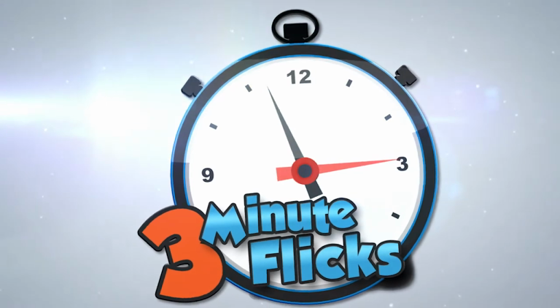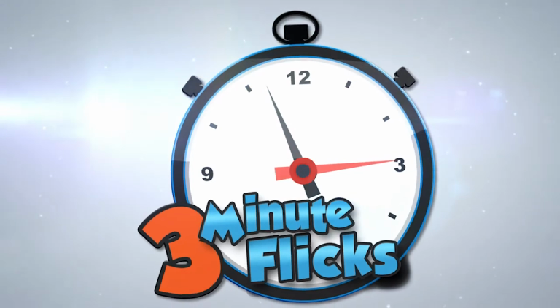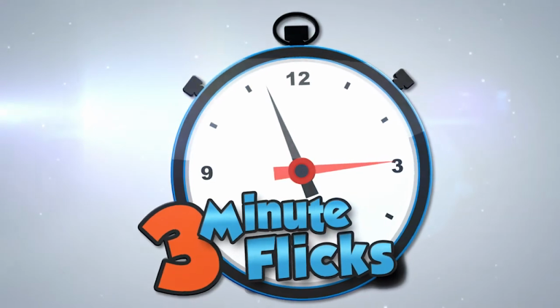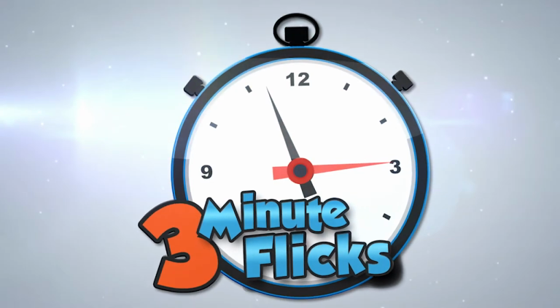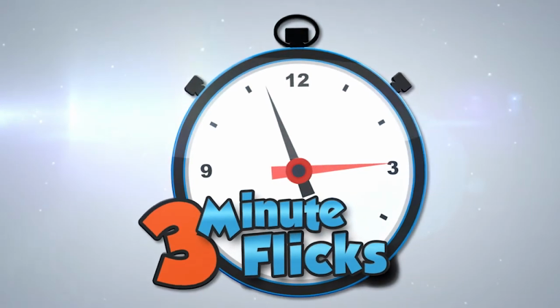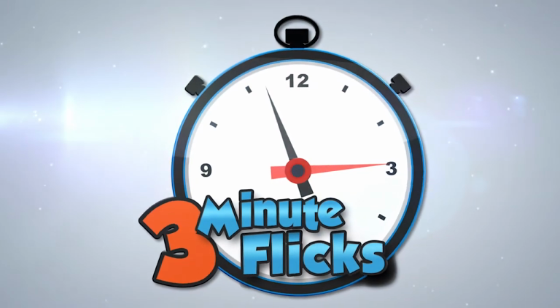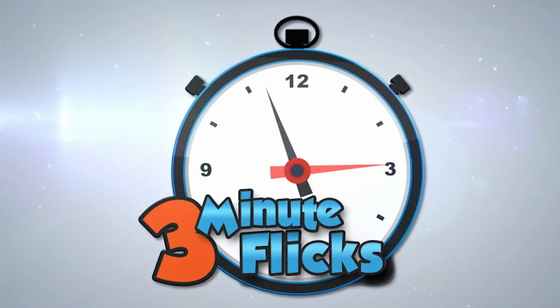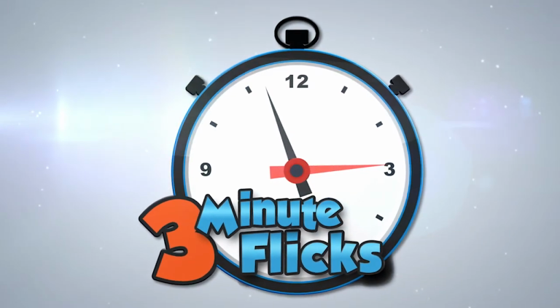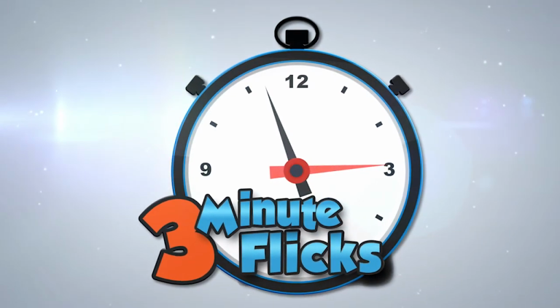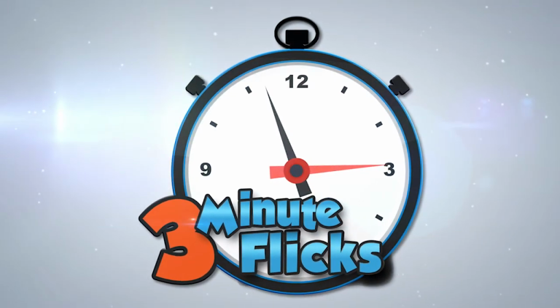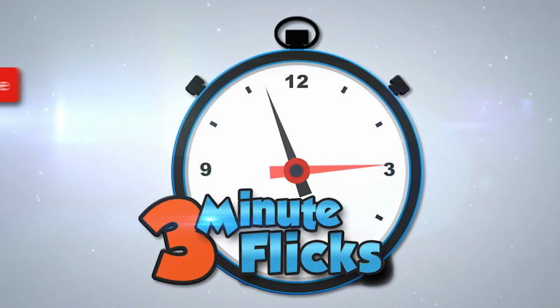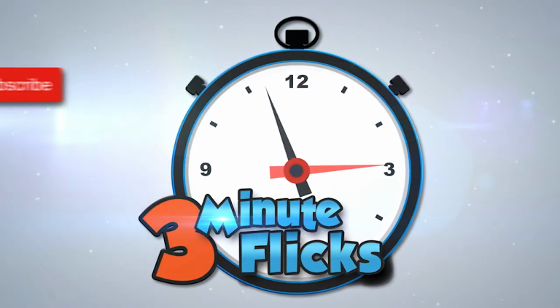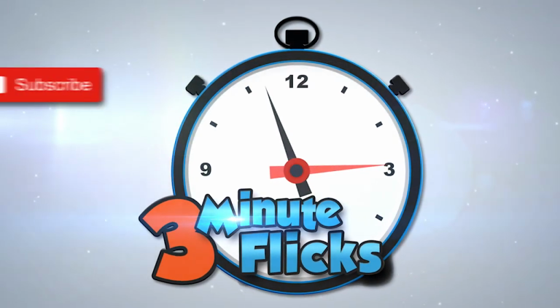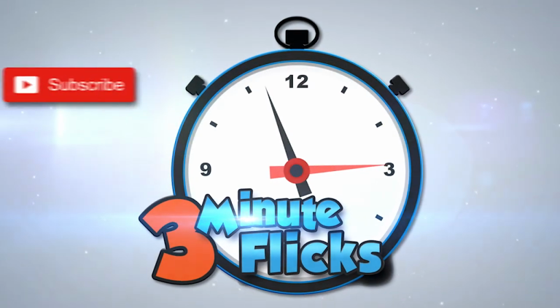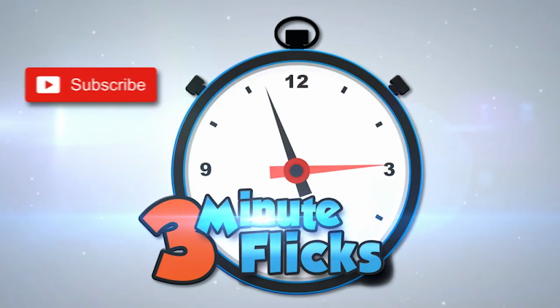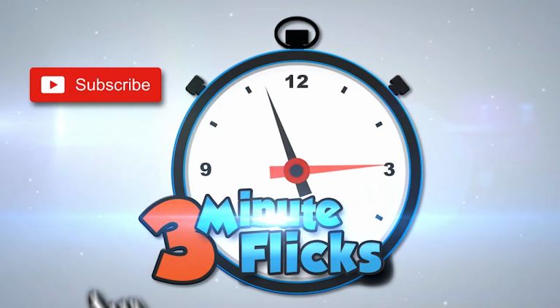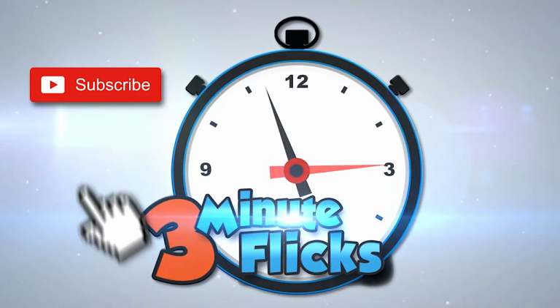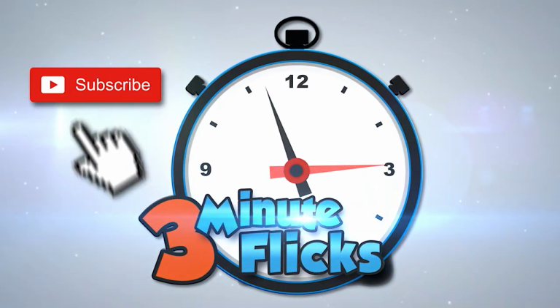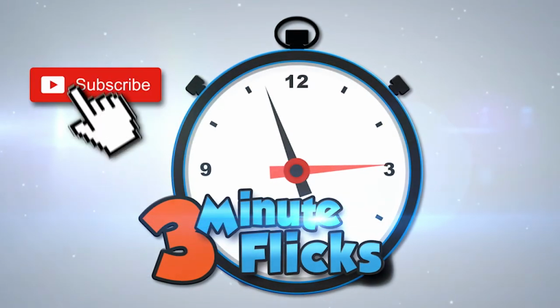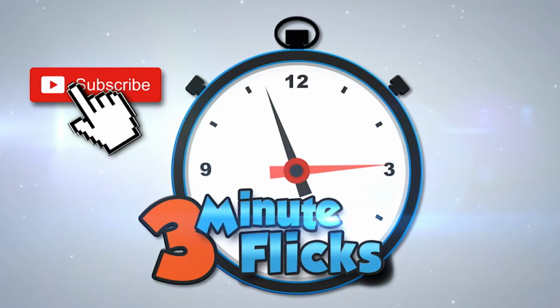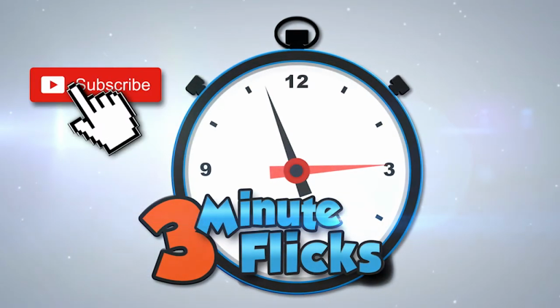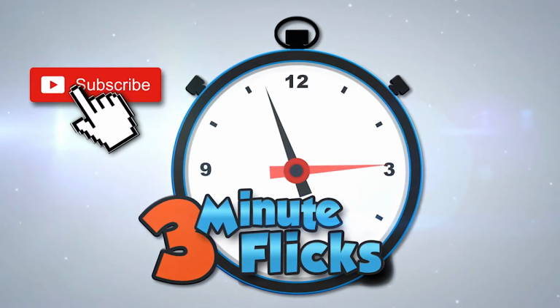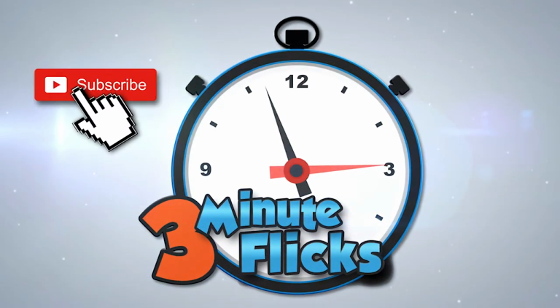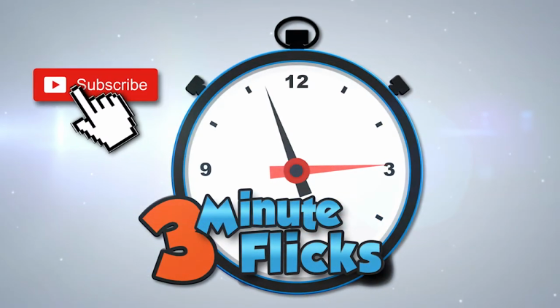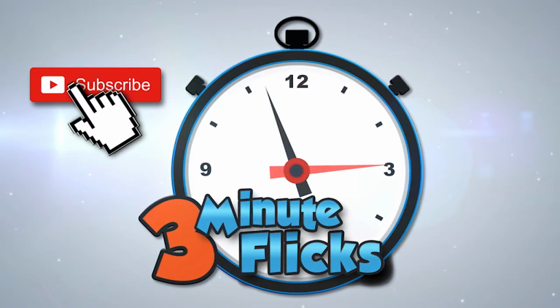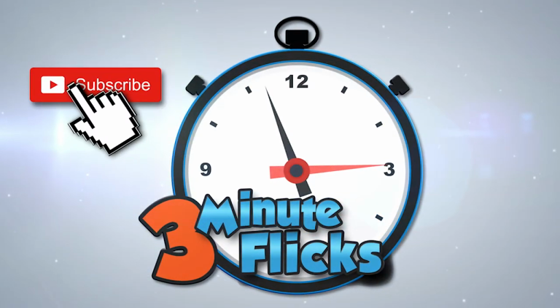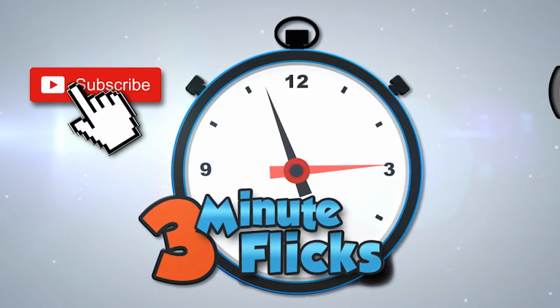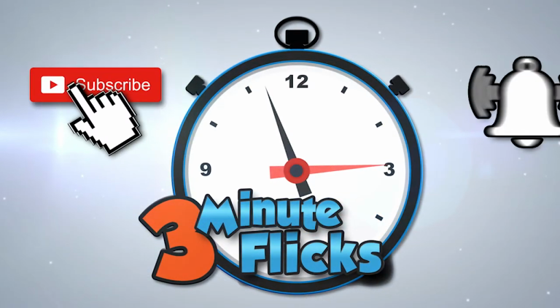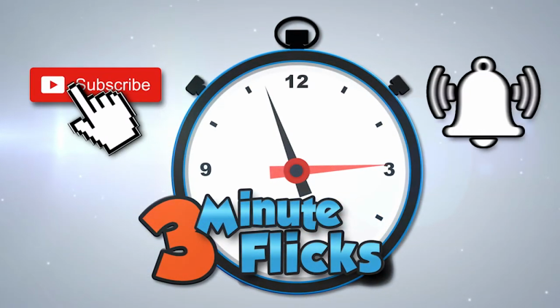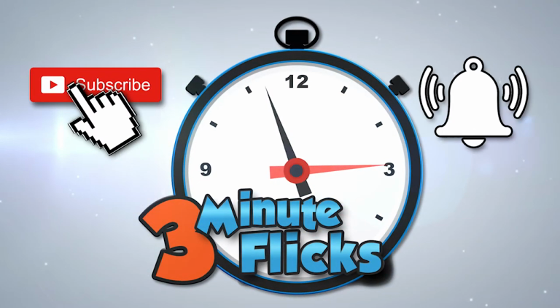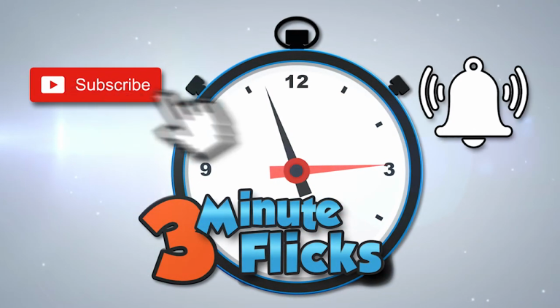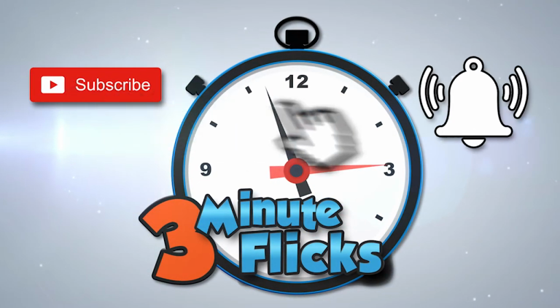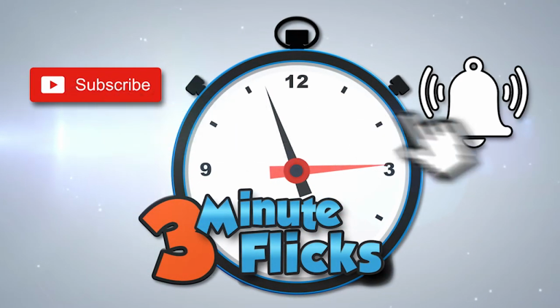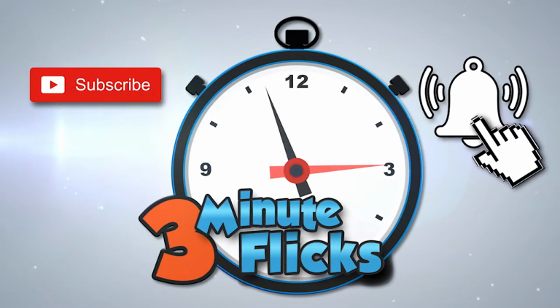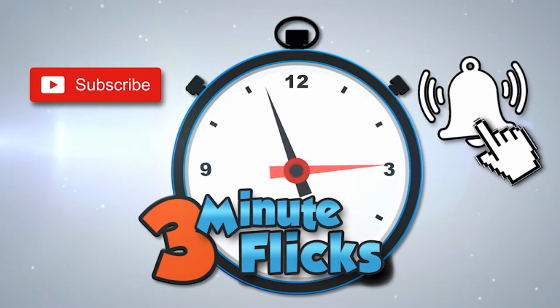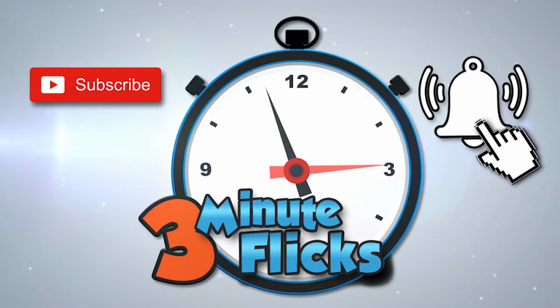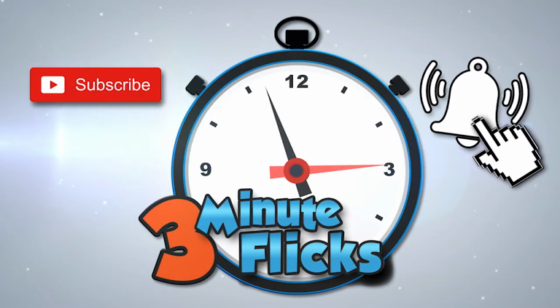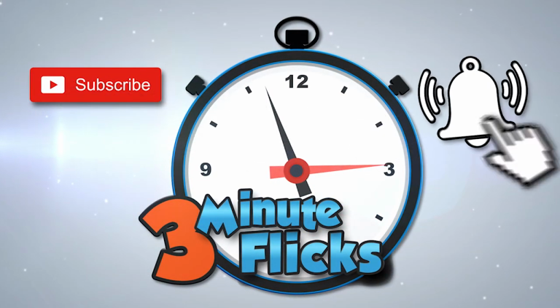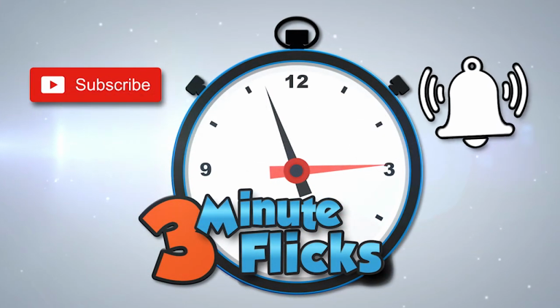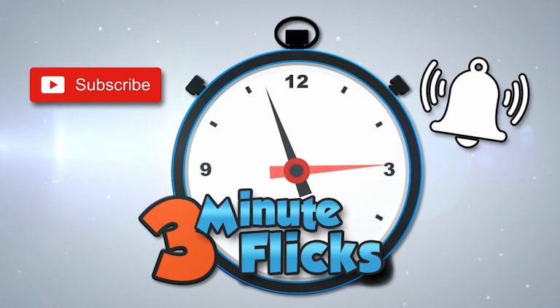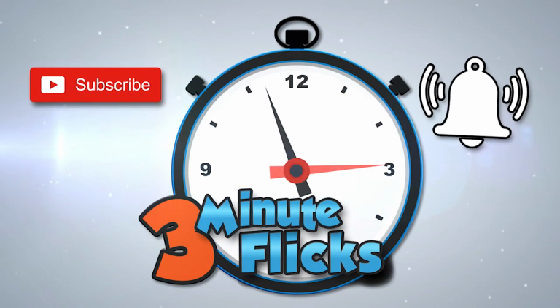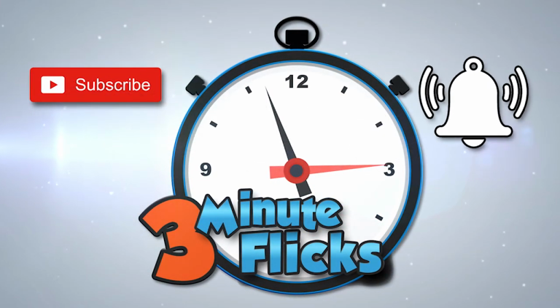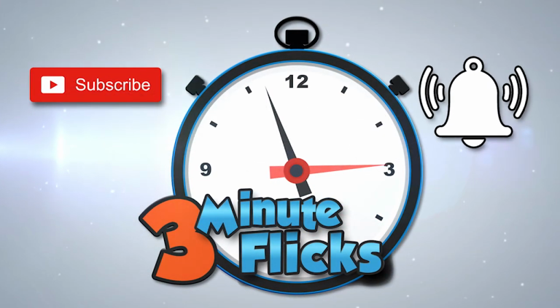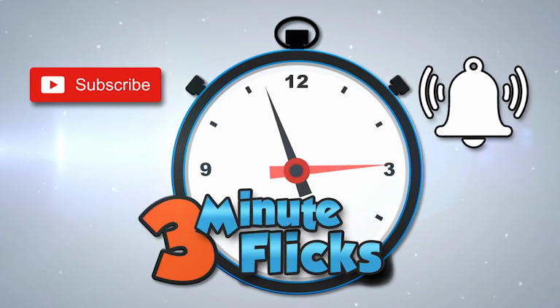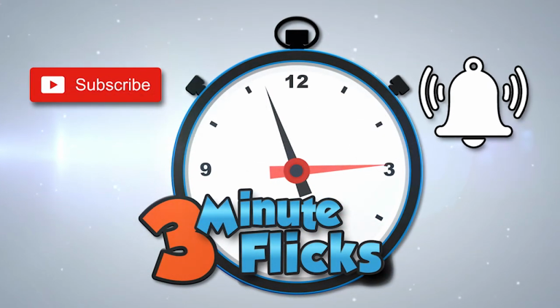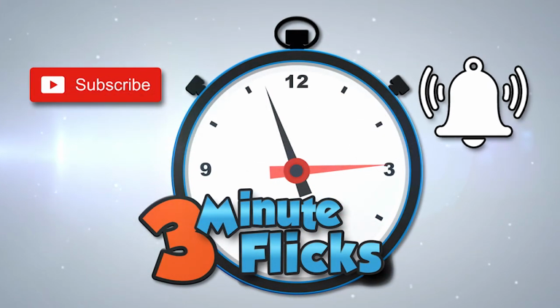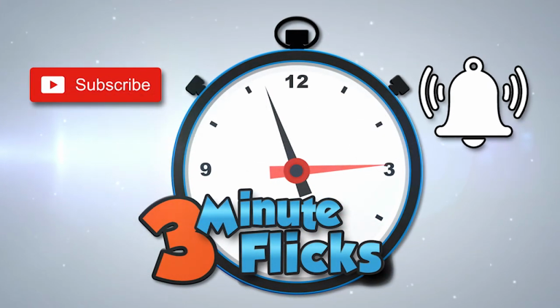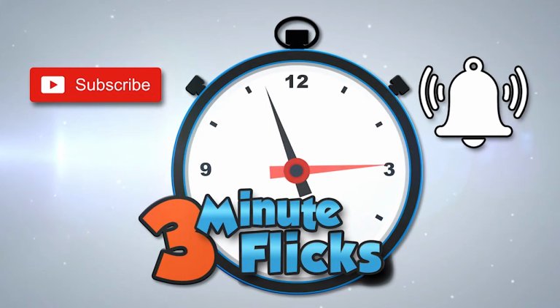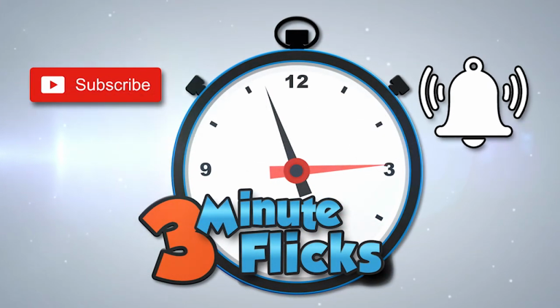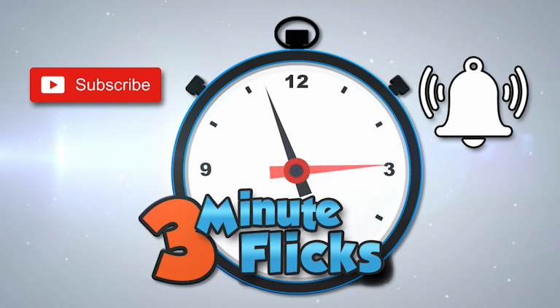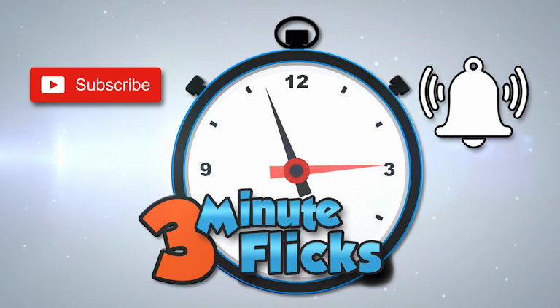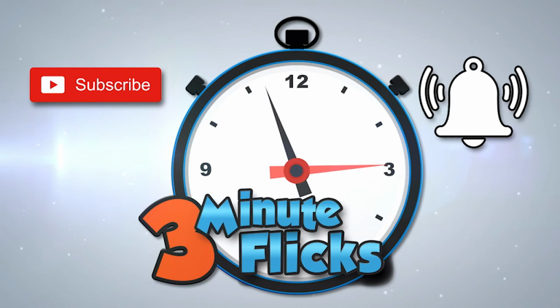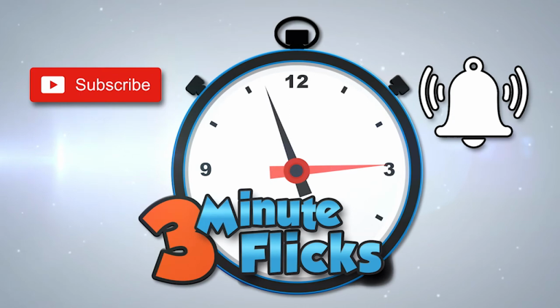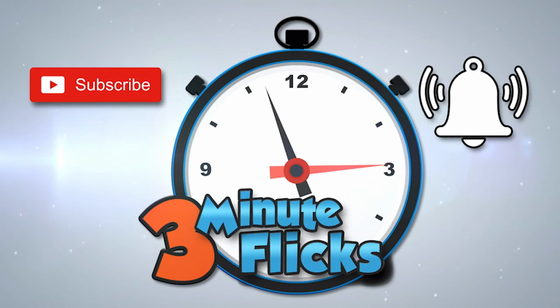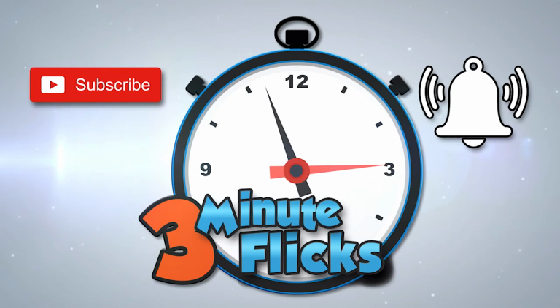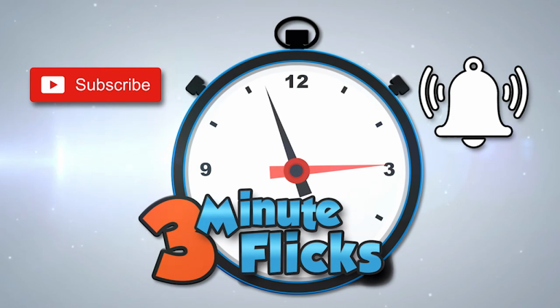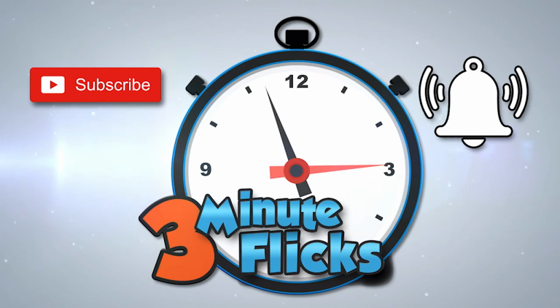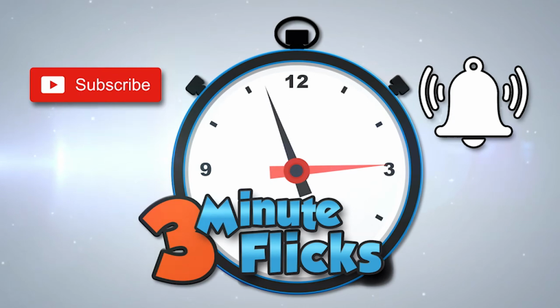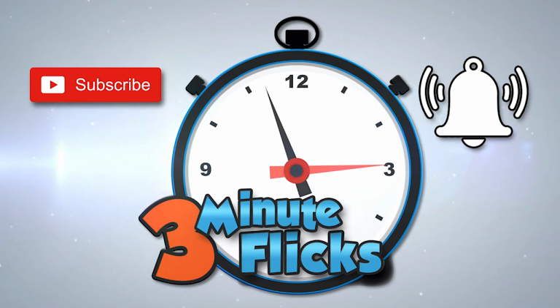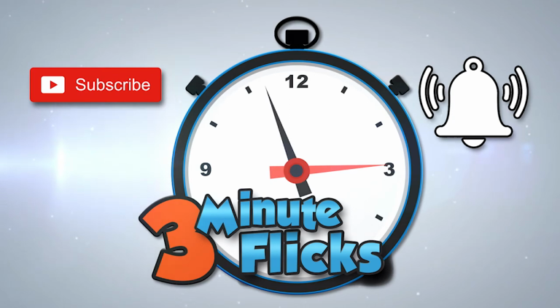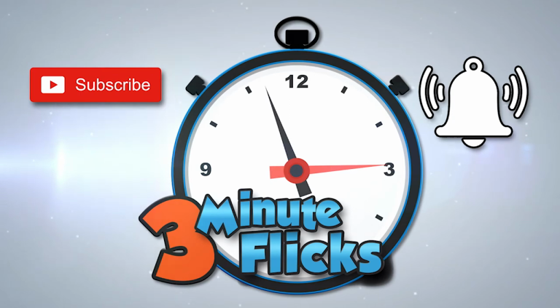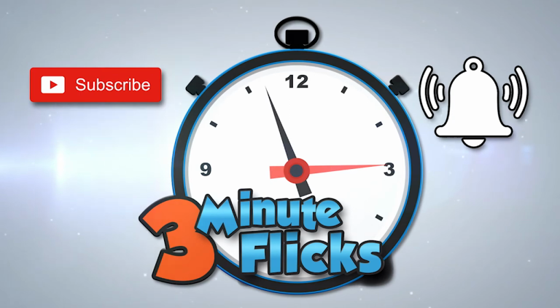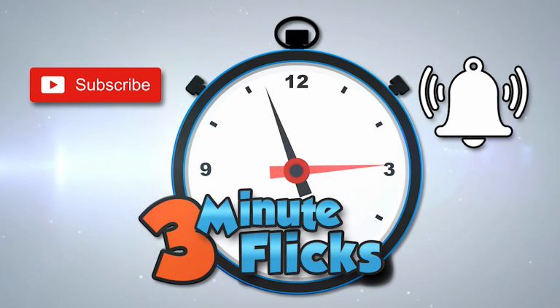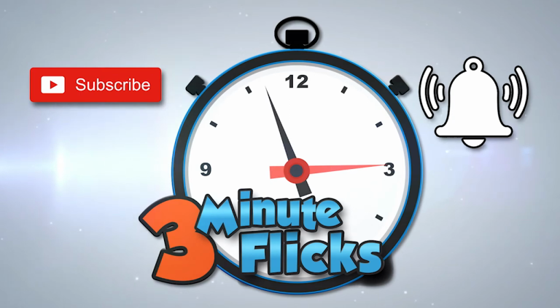Three-Minute Flicks. Don't forget to subscribe and hit the notification bell. We create new videos weekly.